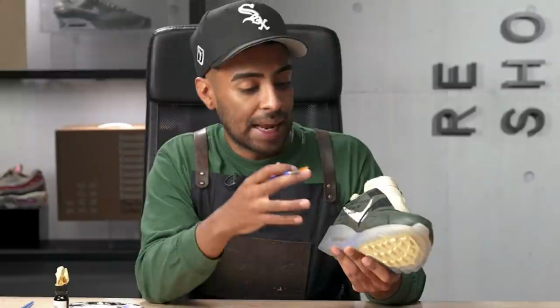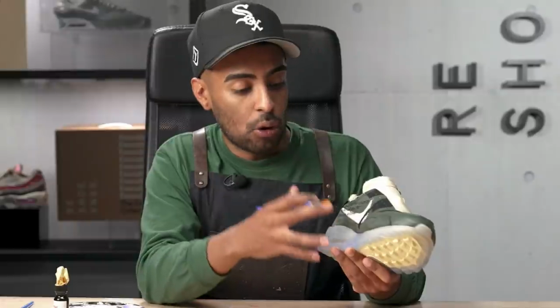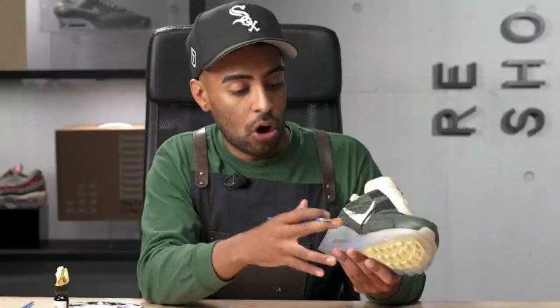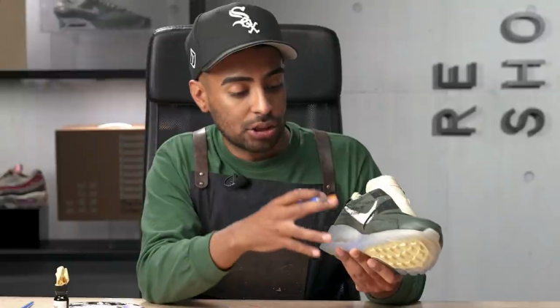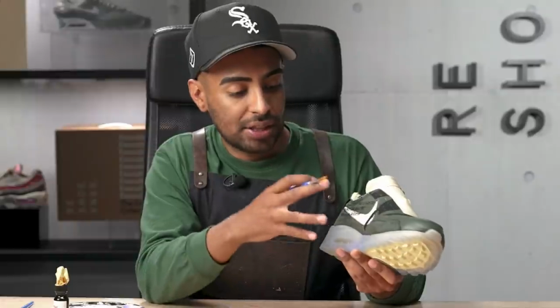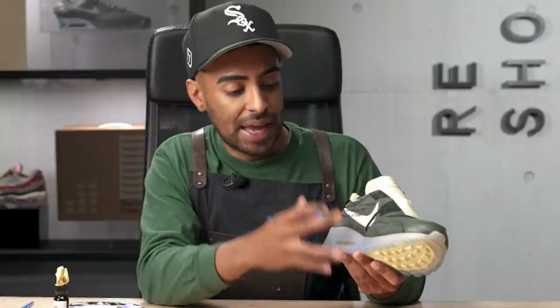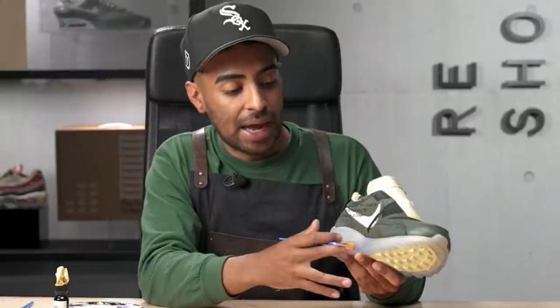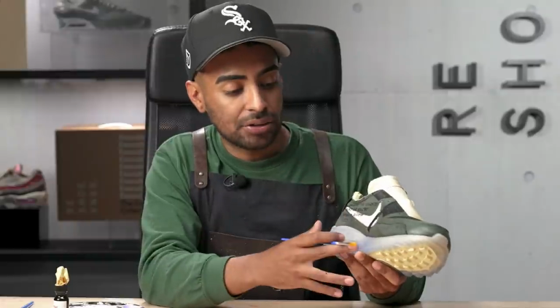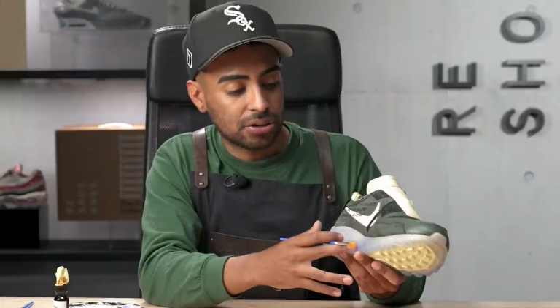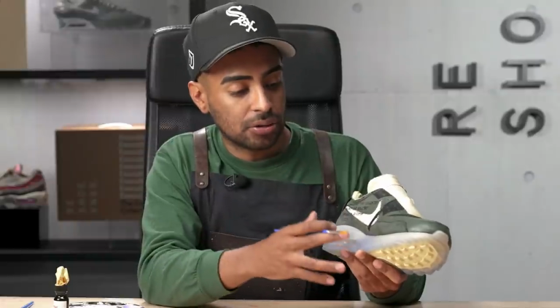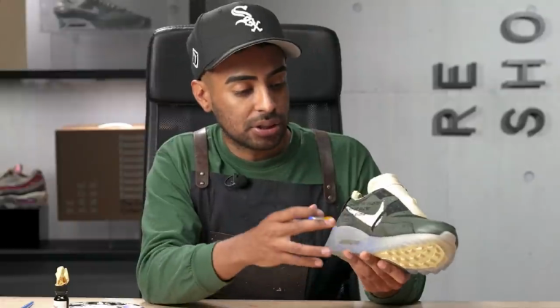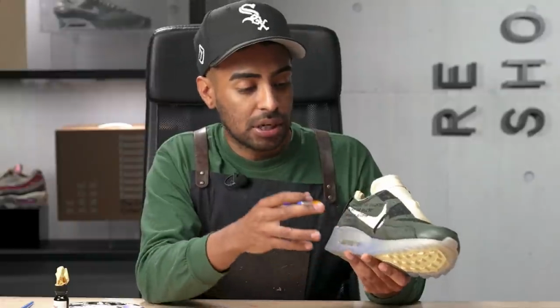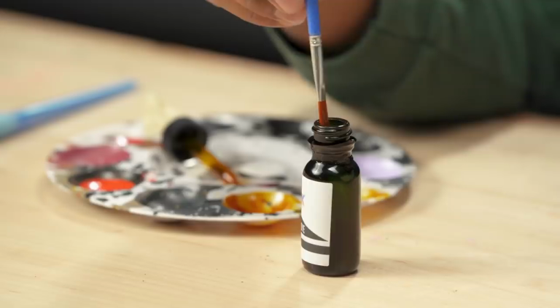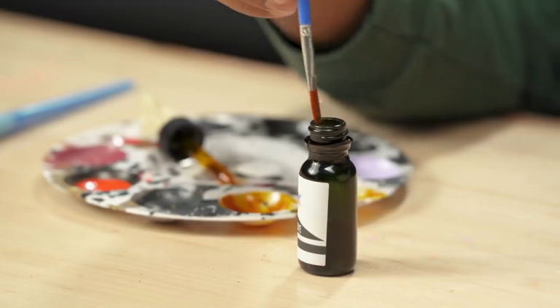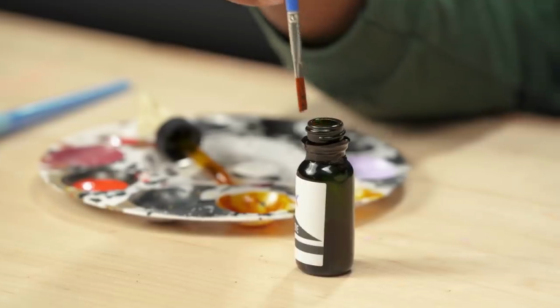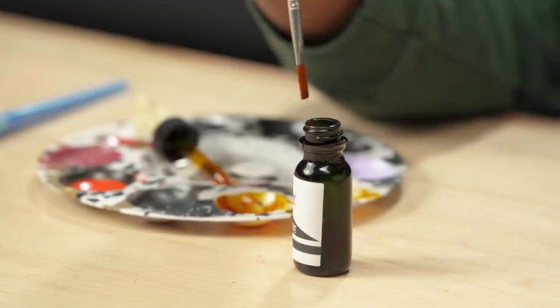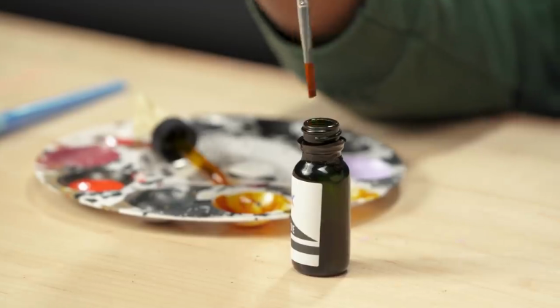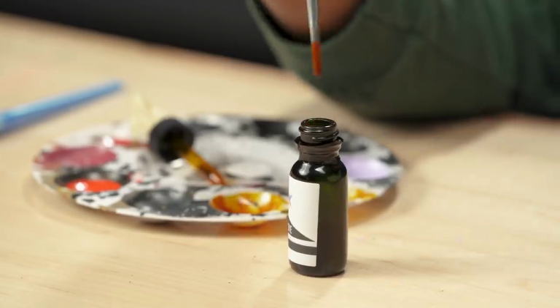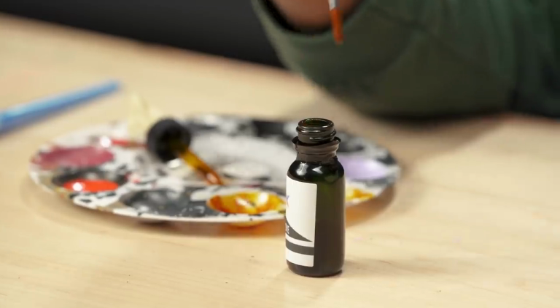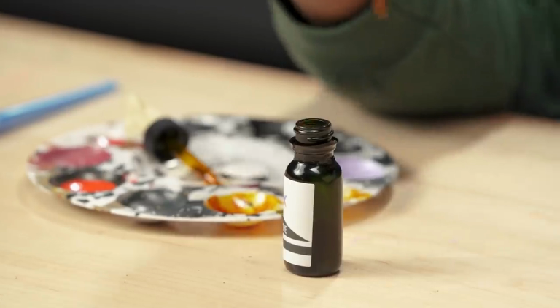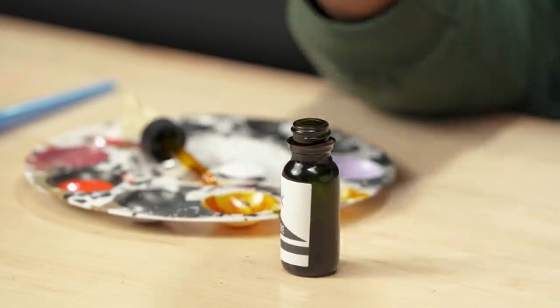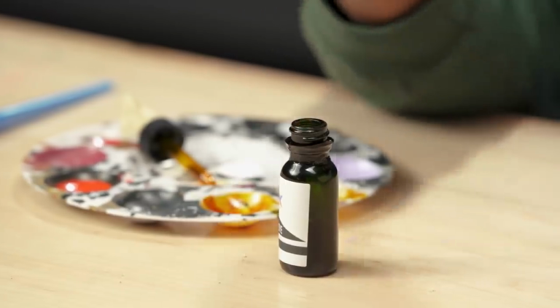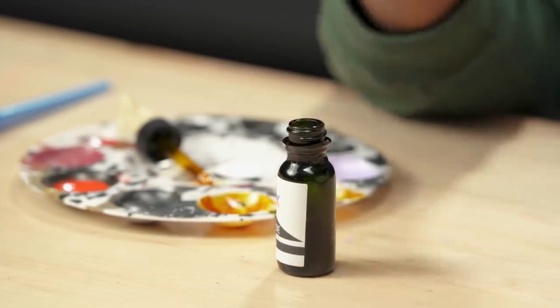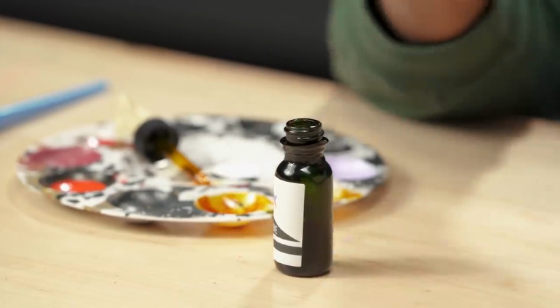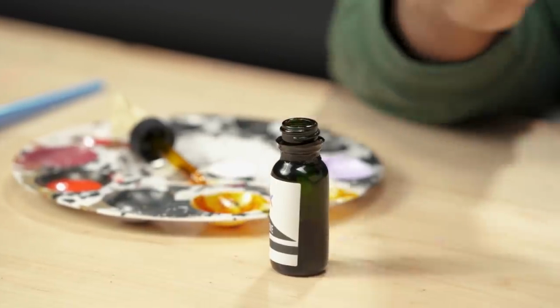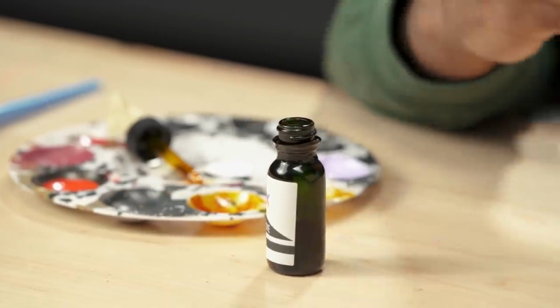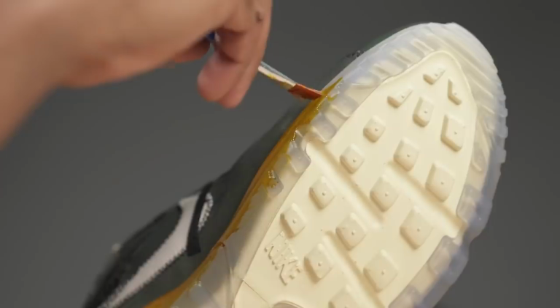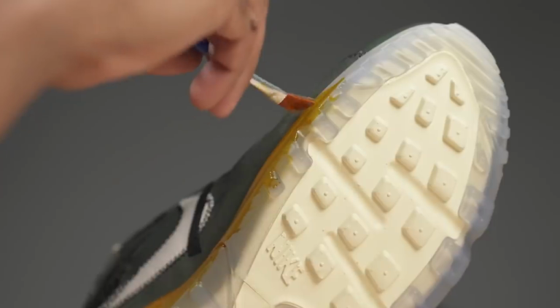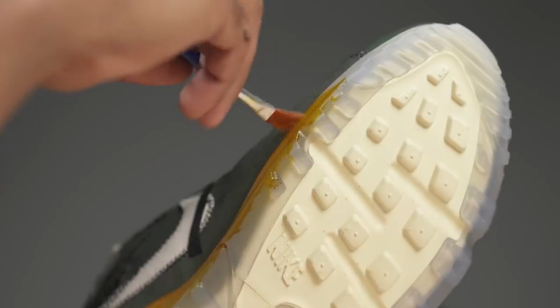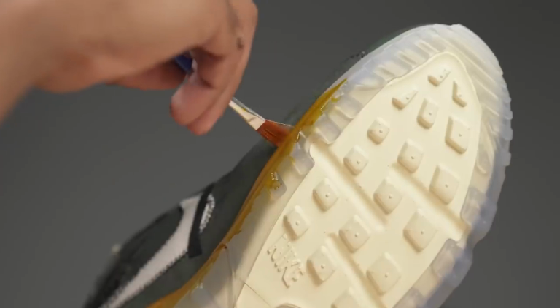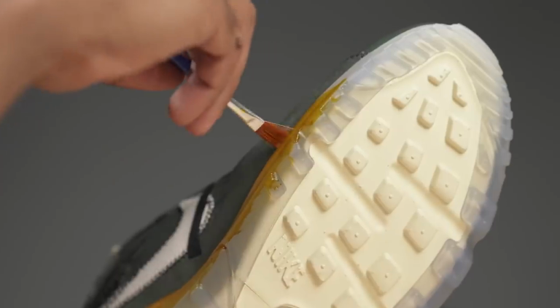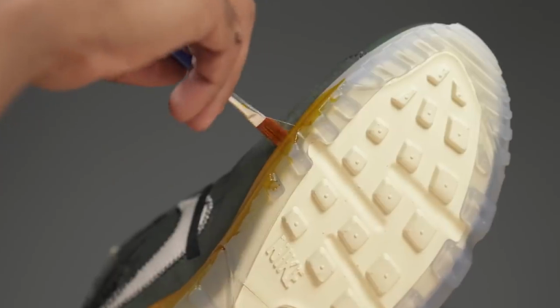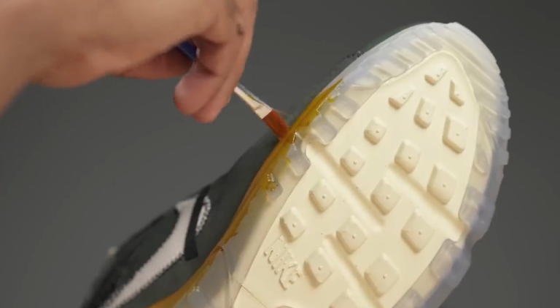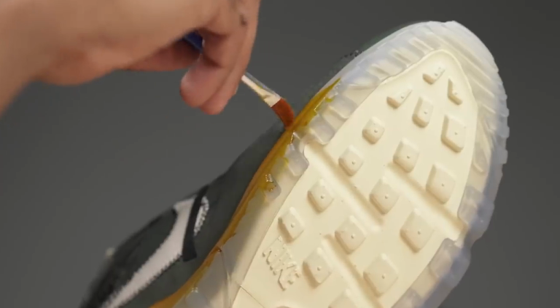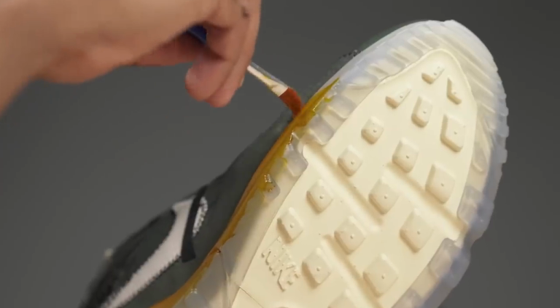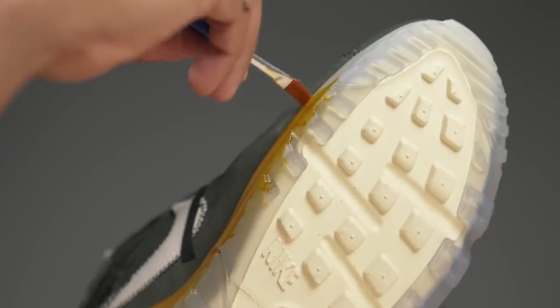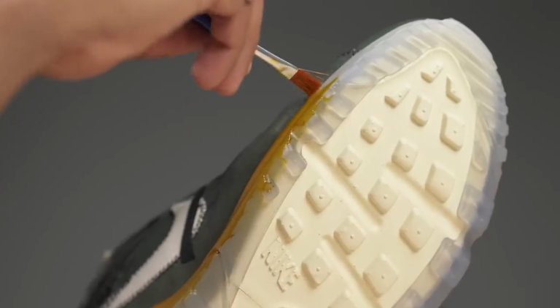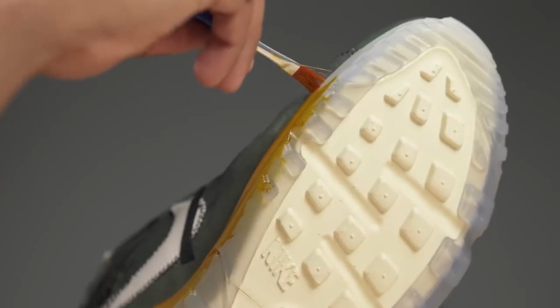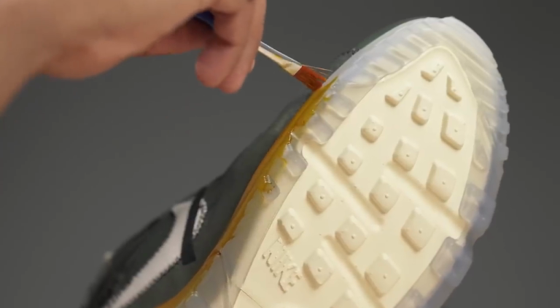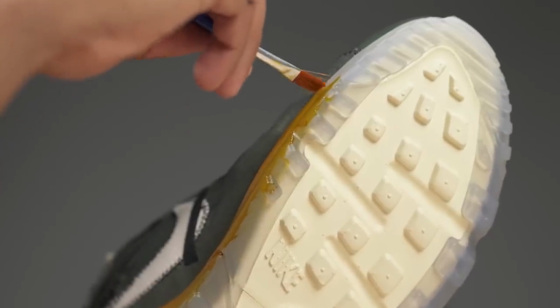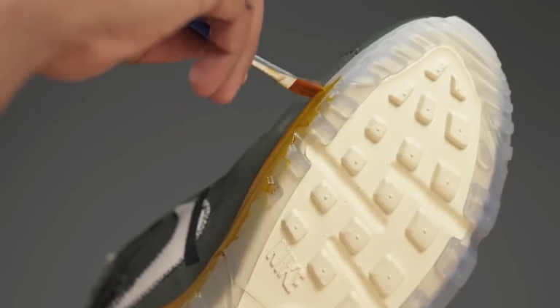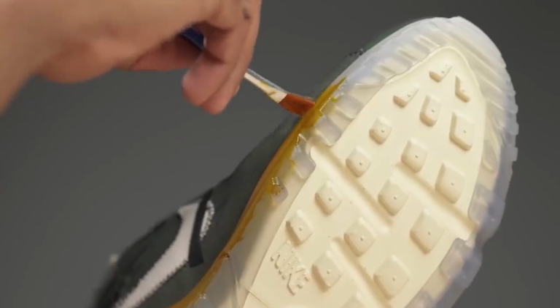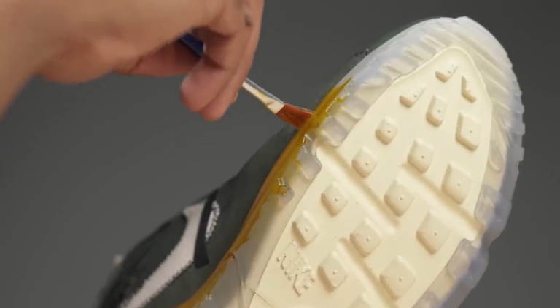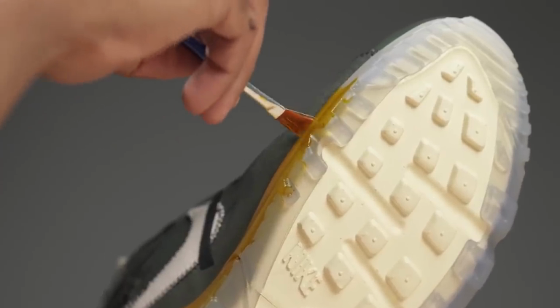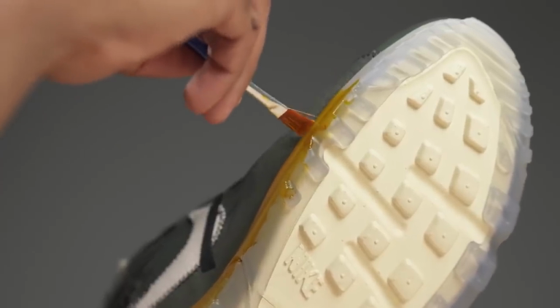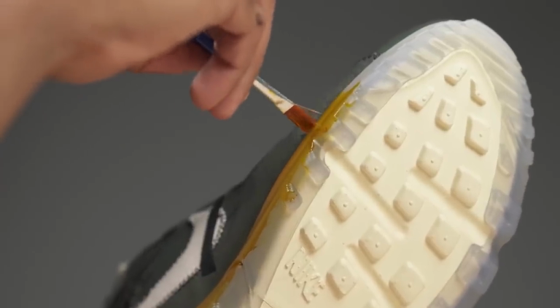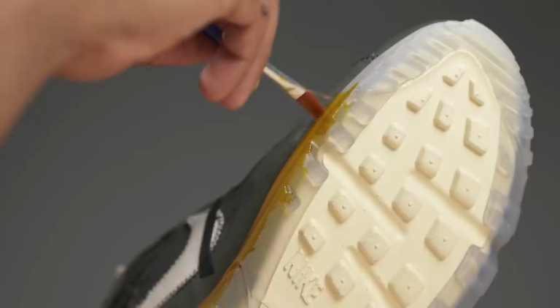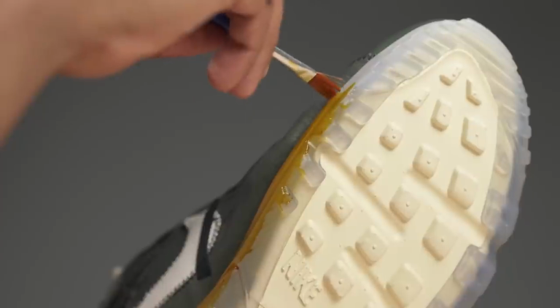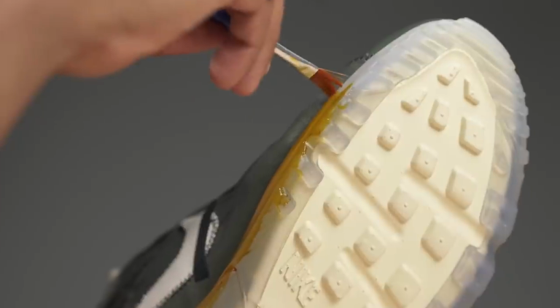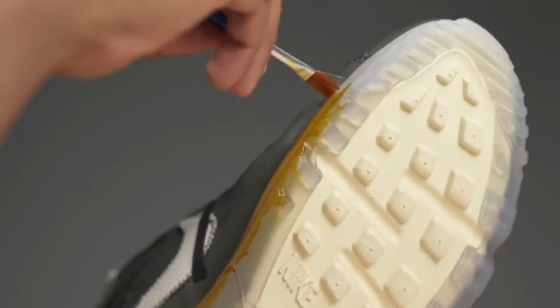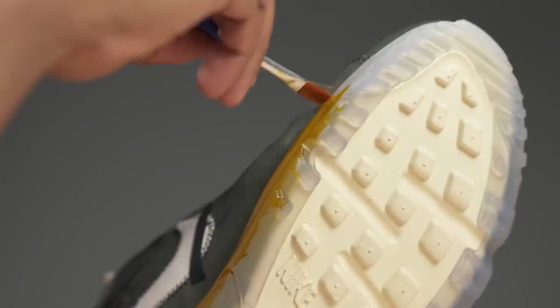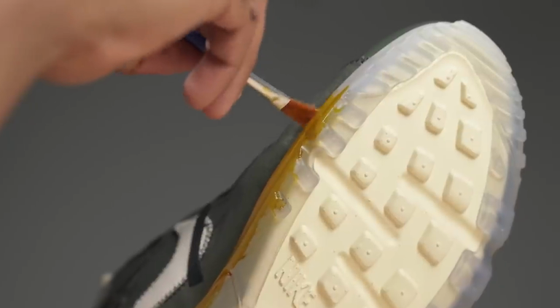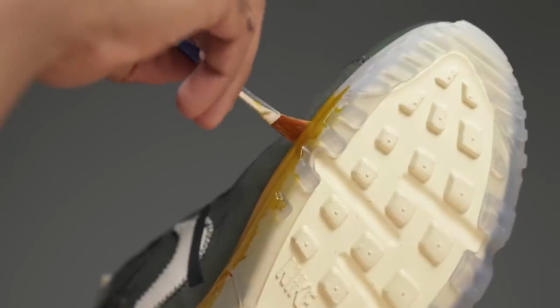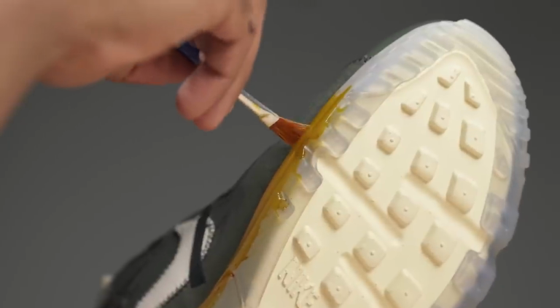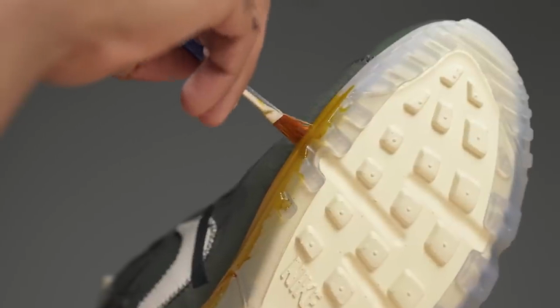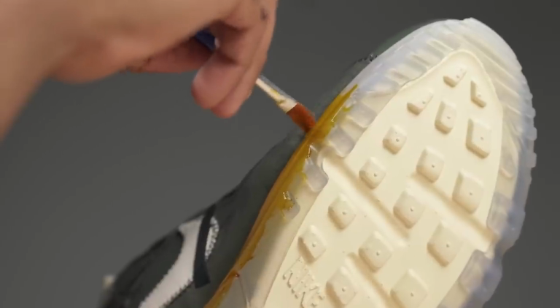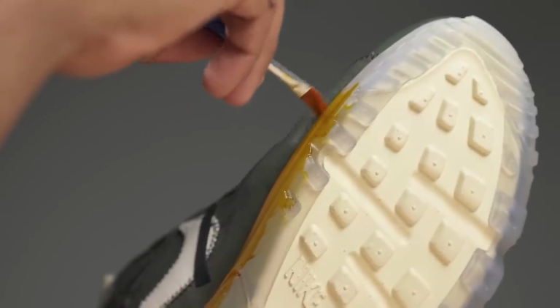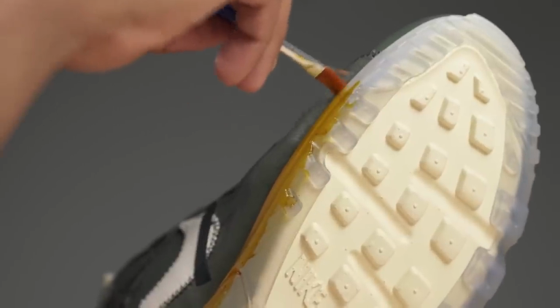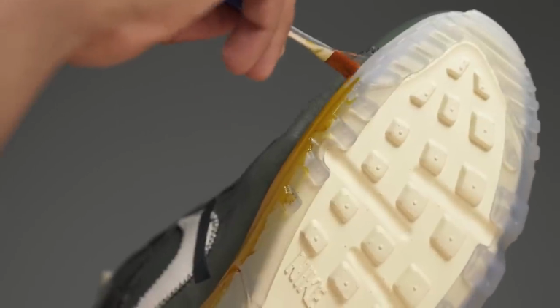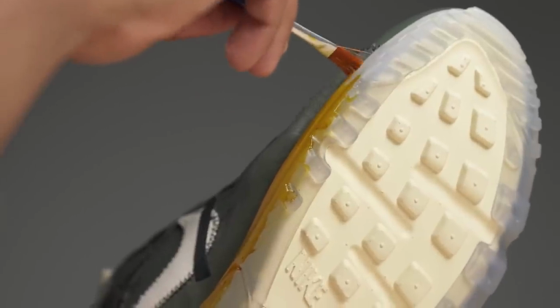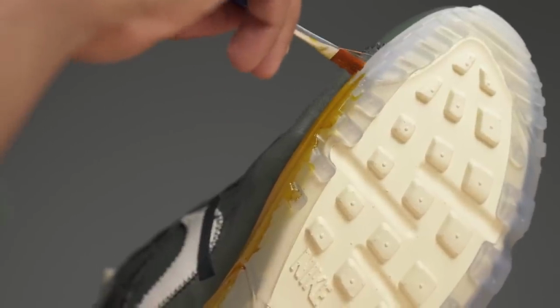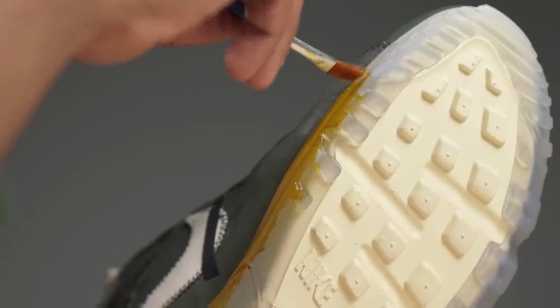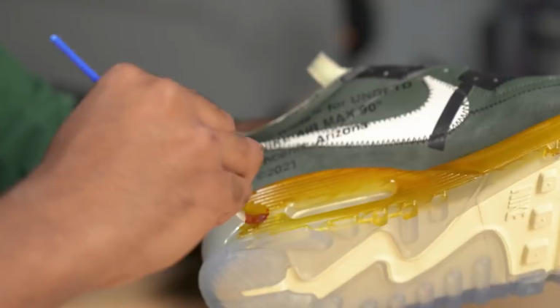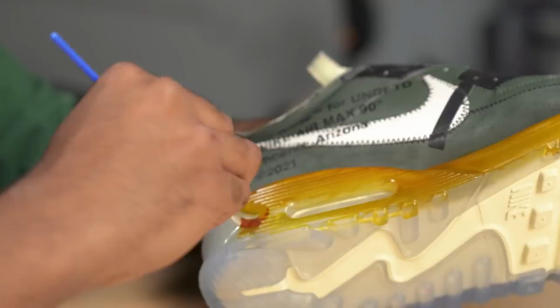Now onto the outsoles. For the outsoles, we're going to dye it orange using Remix A Cake Soul Dye. This might make or break this custom — let's see how it turns out.